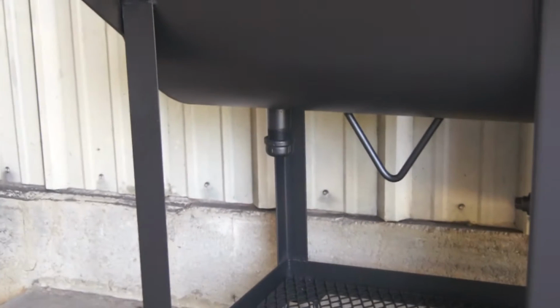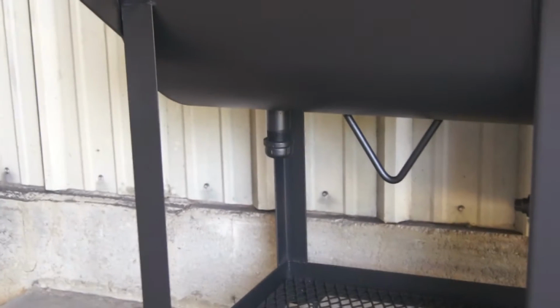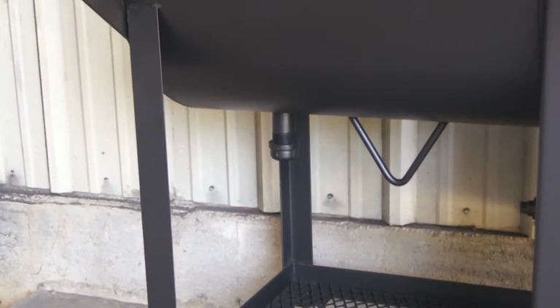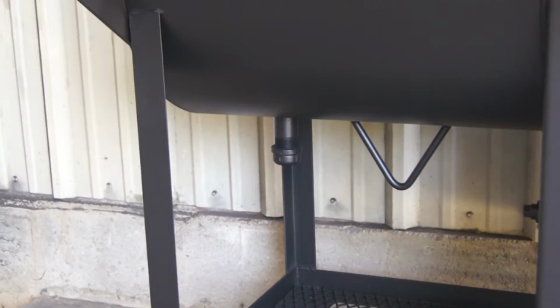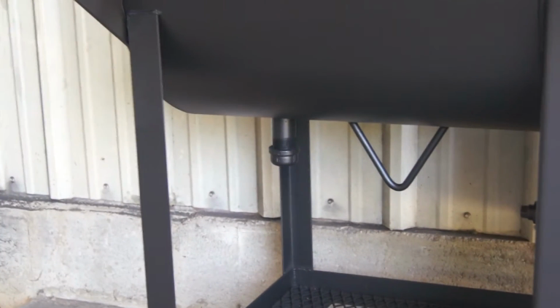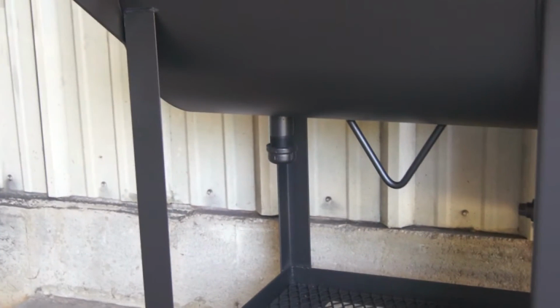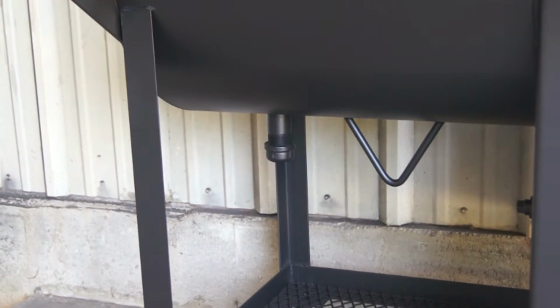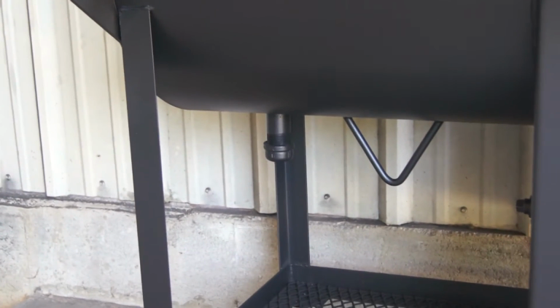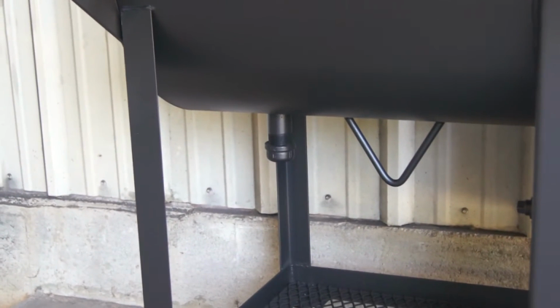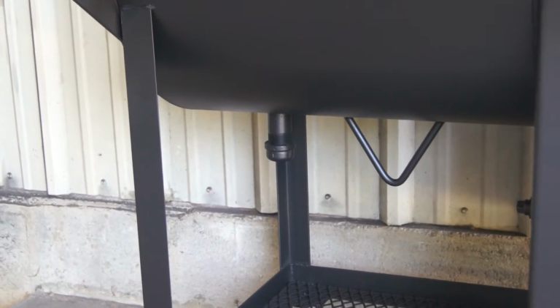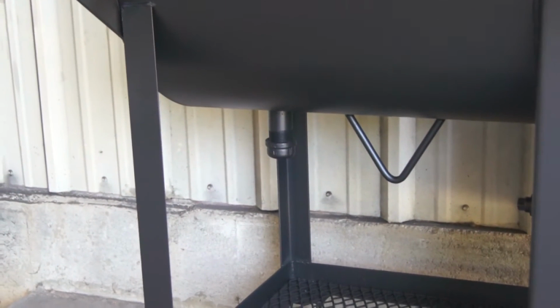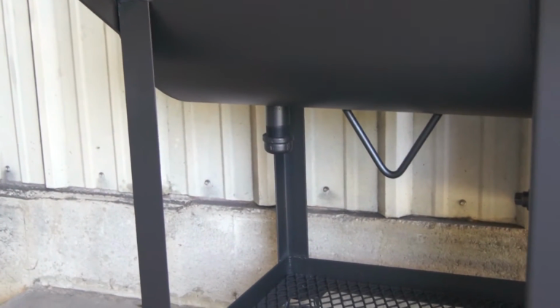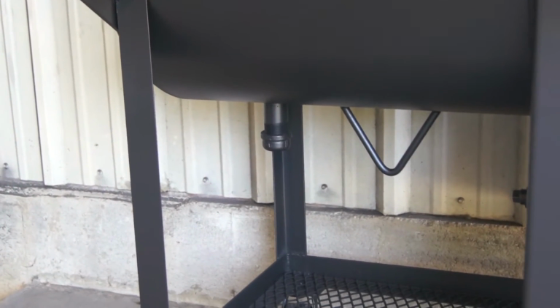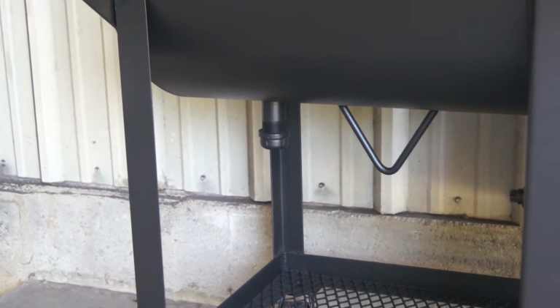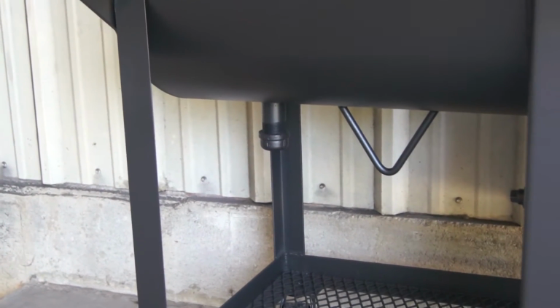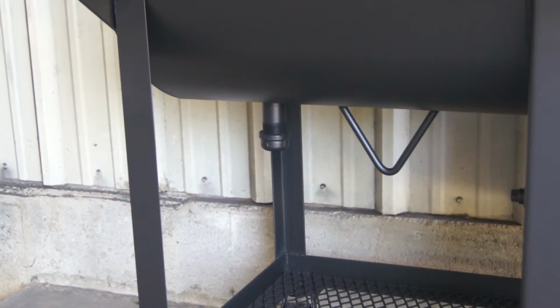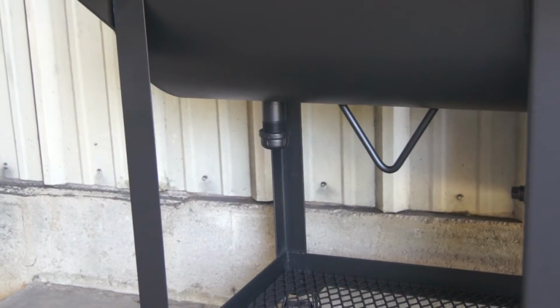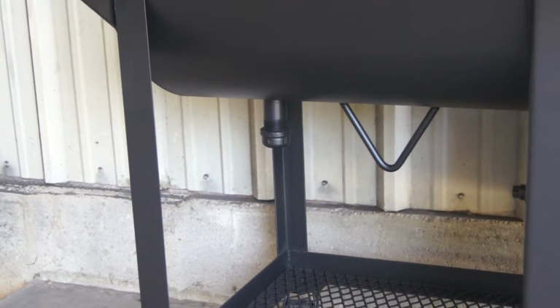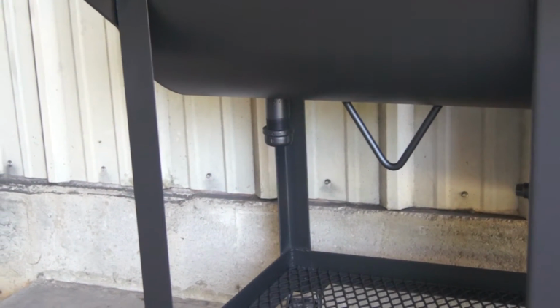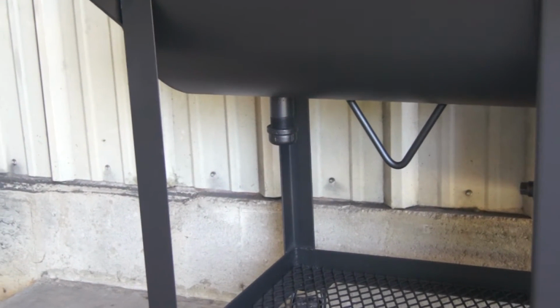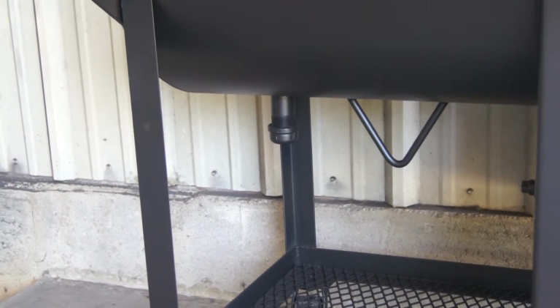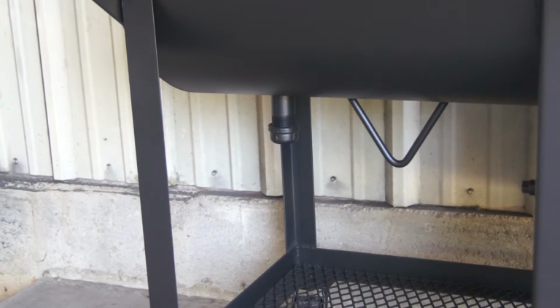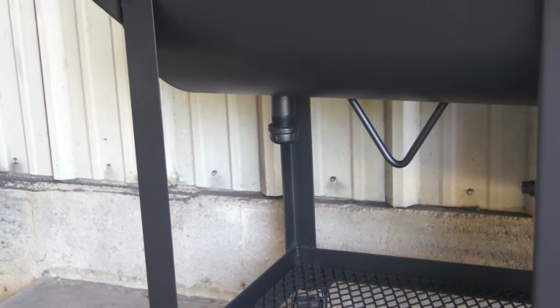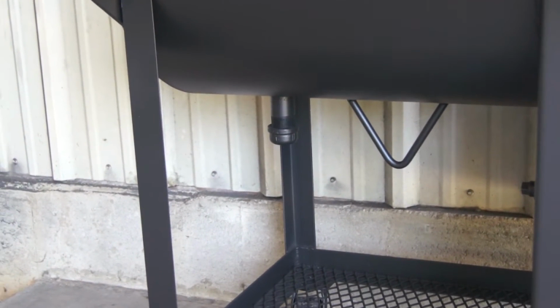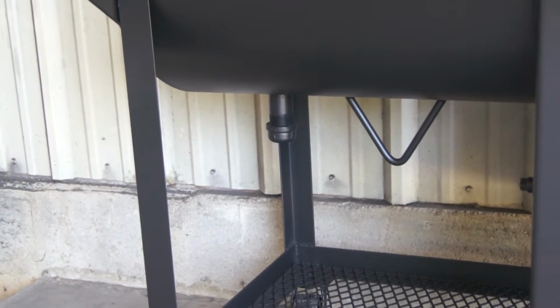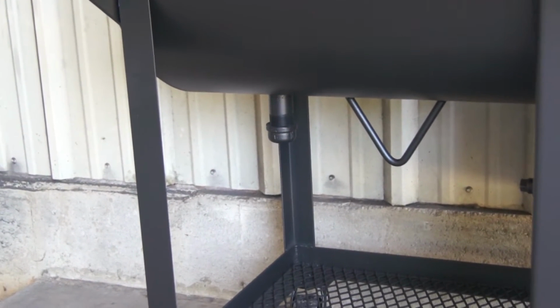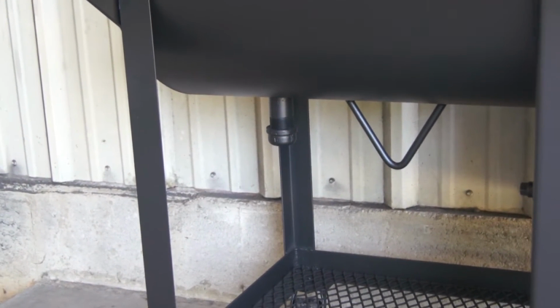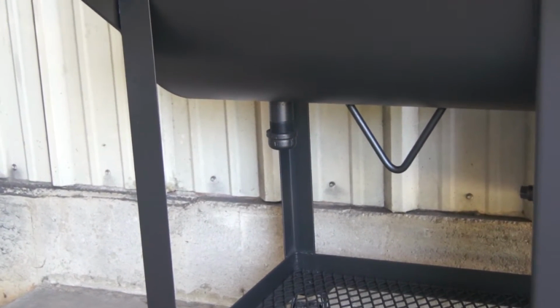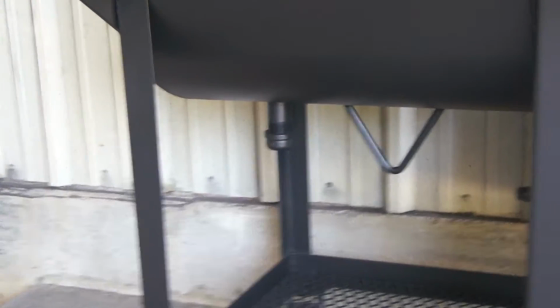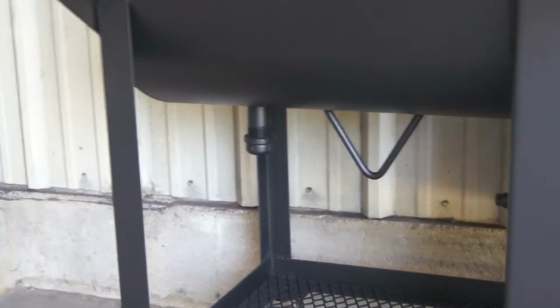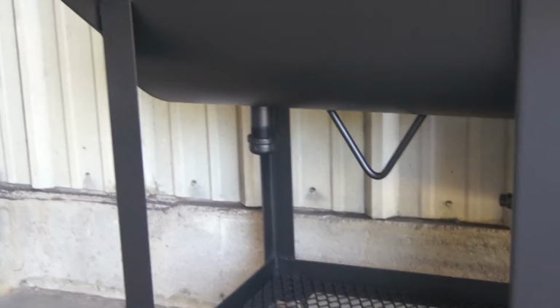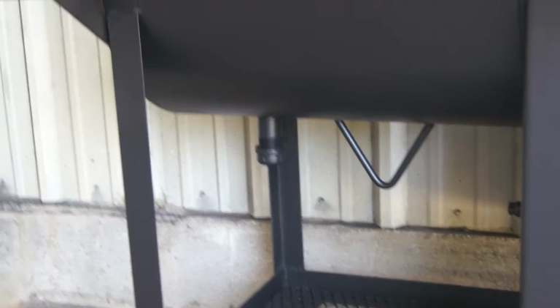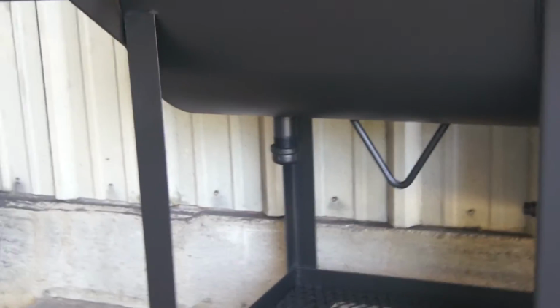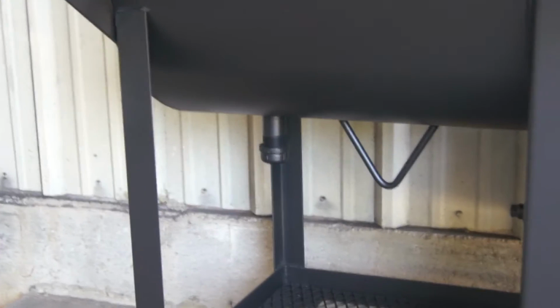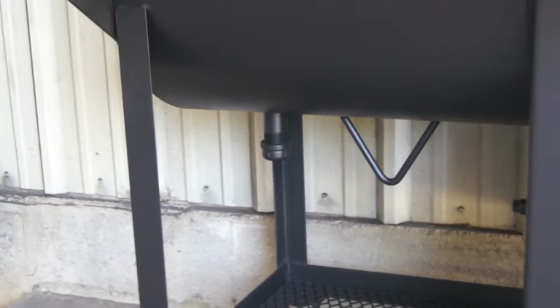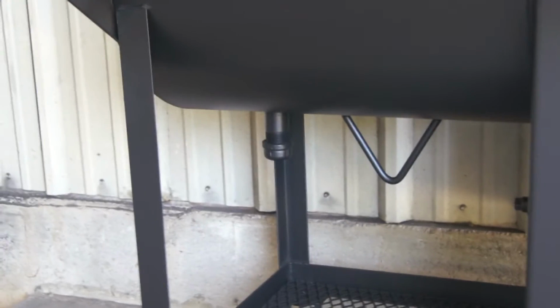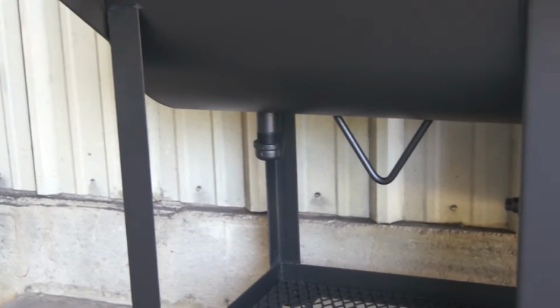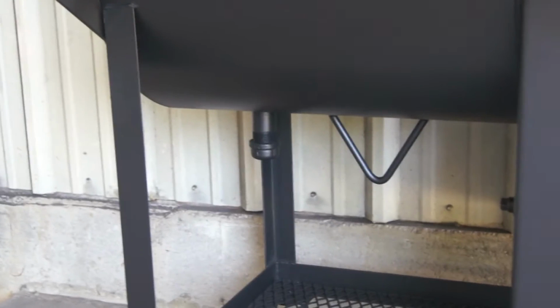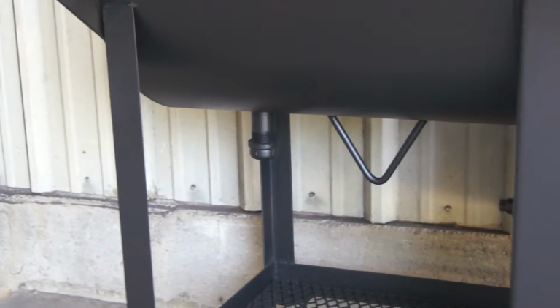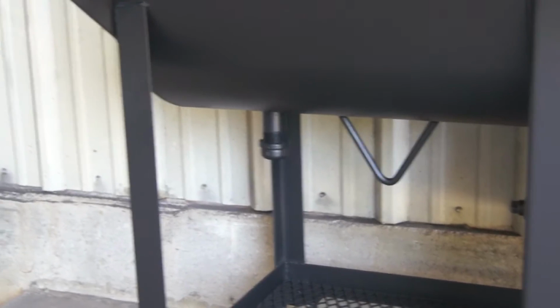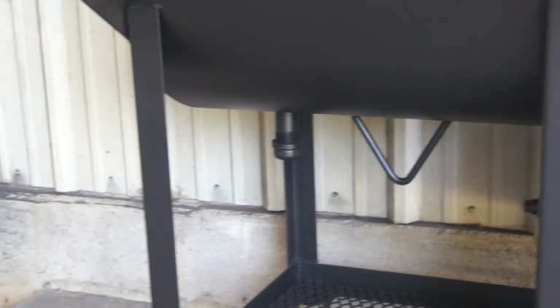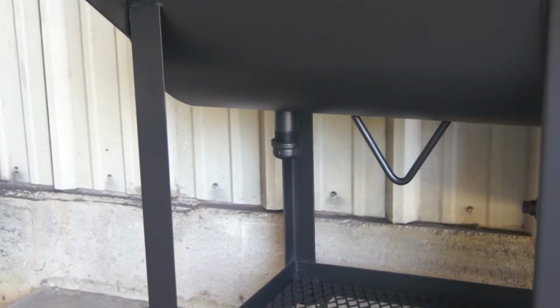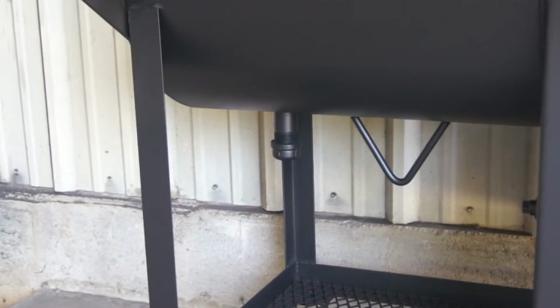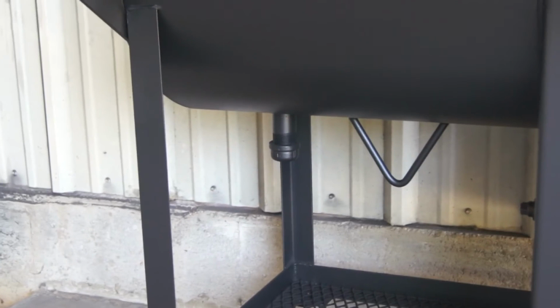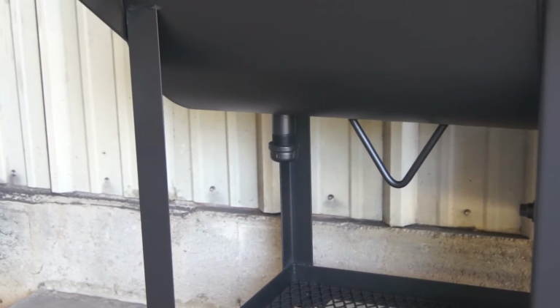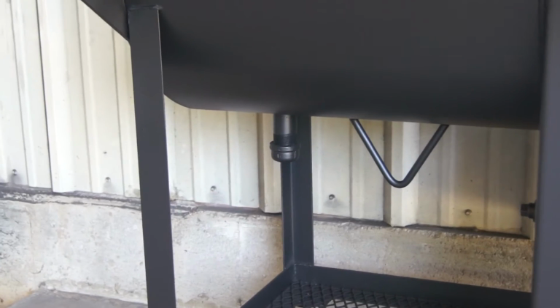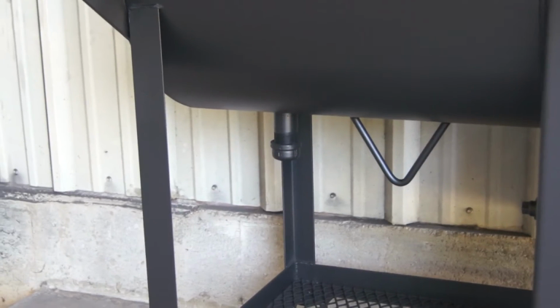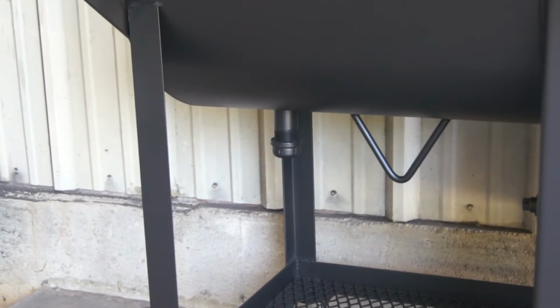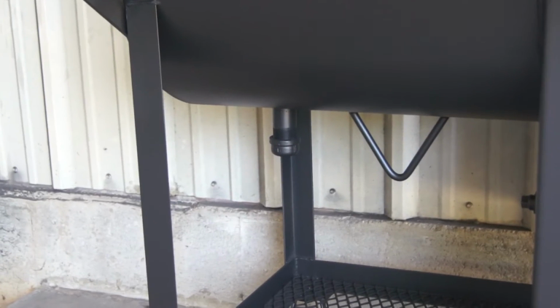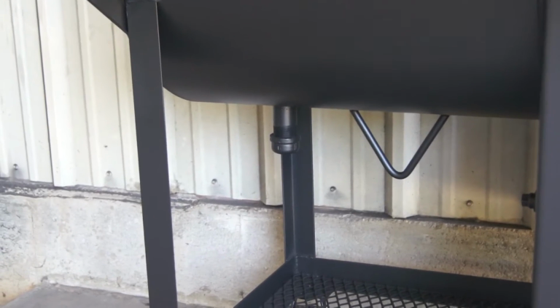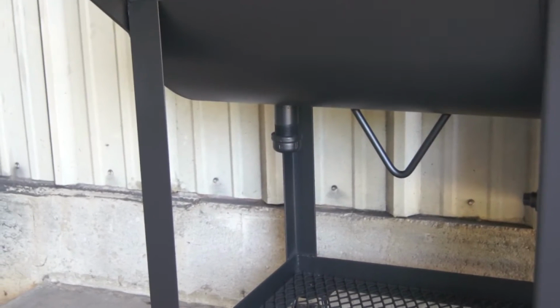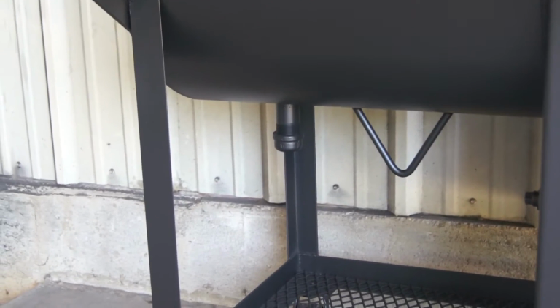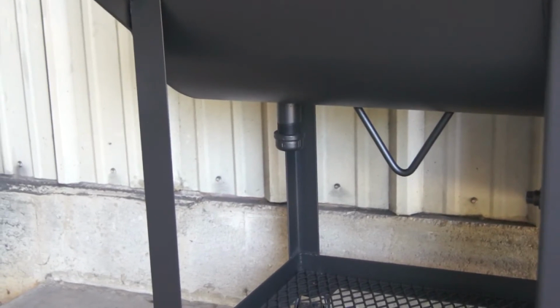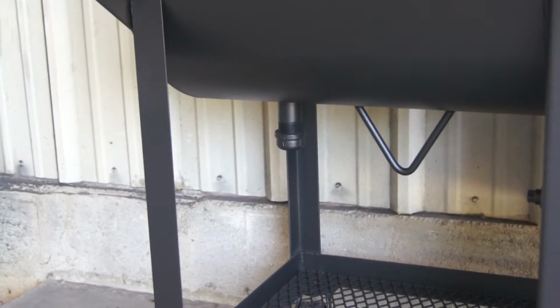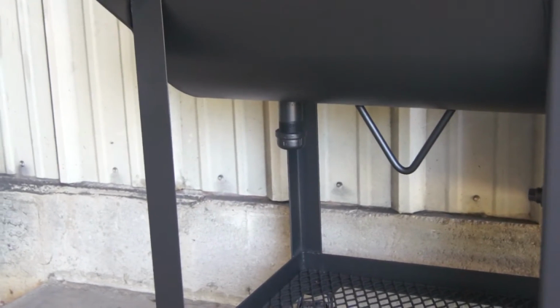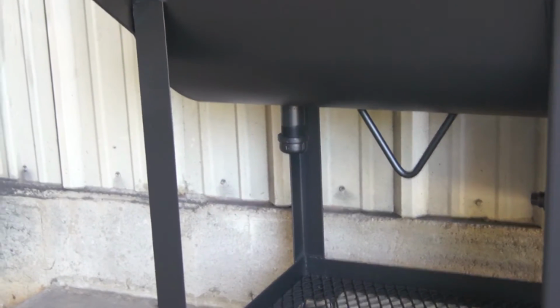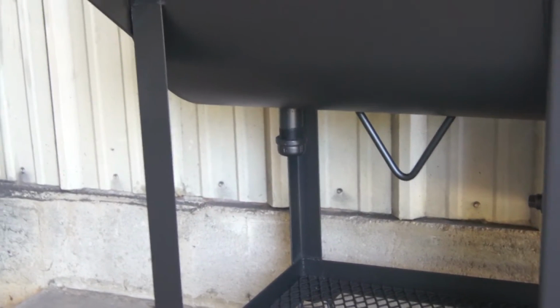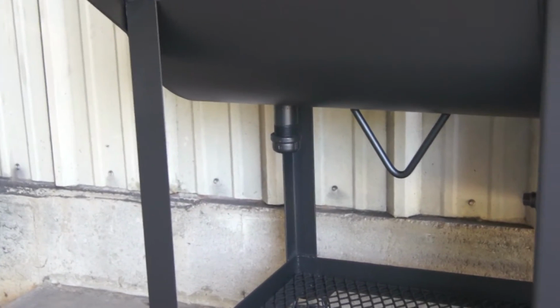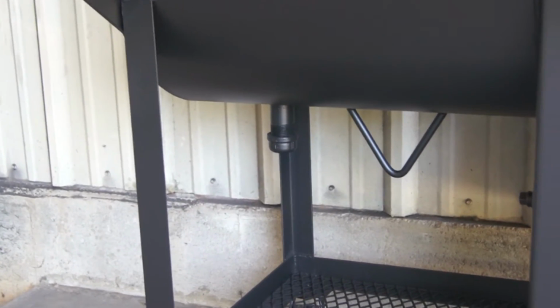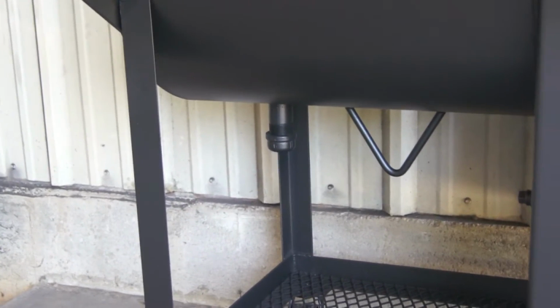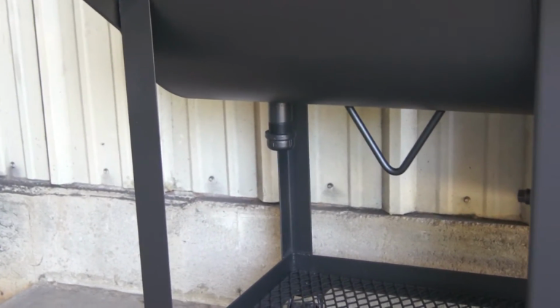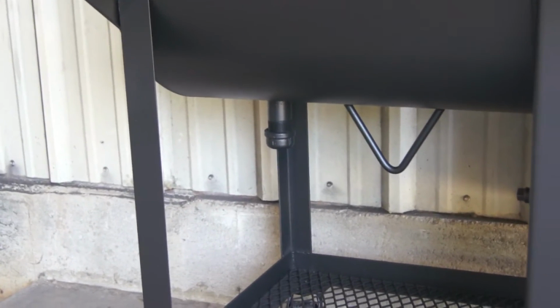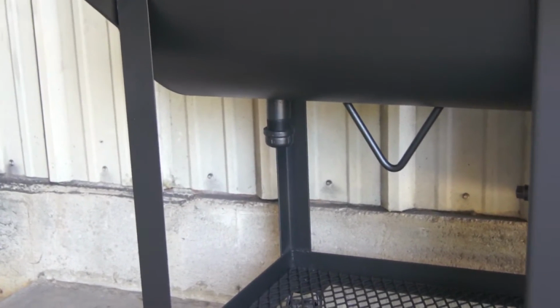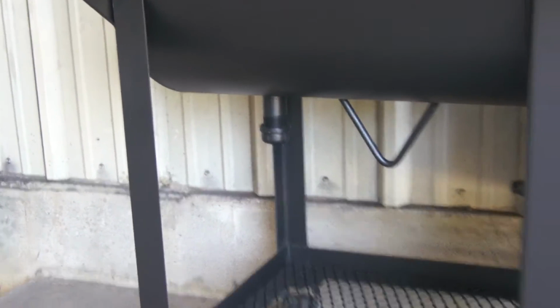There you see our inch and a quarter threaded capped drain. You can also buy a ball valve from us to make that clean up a little easier.